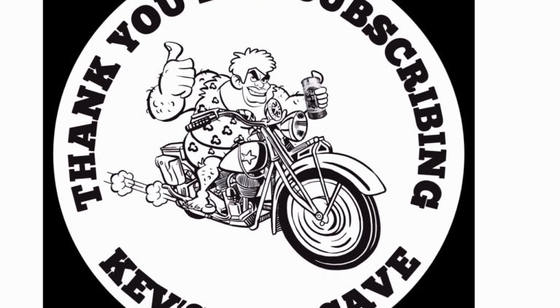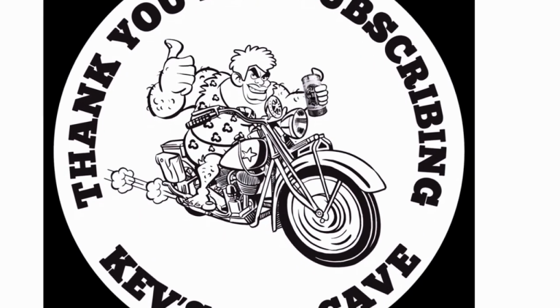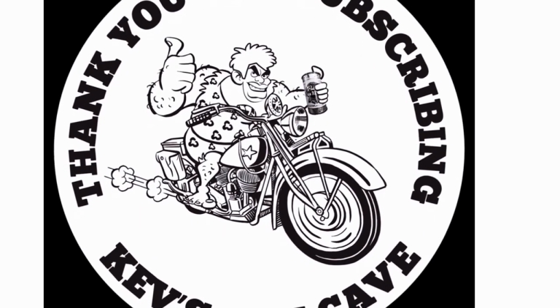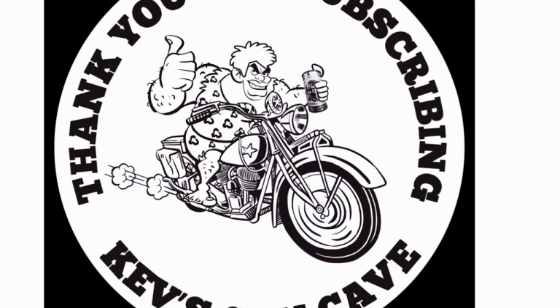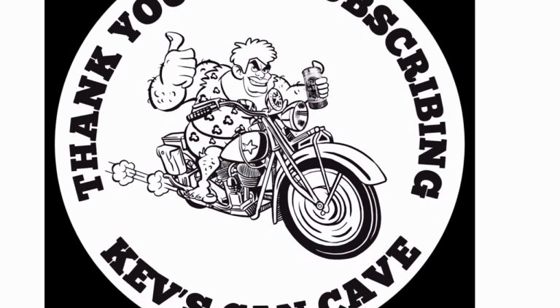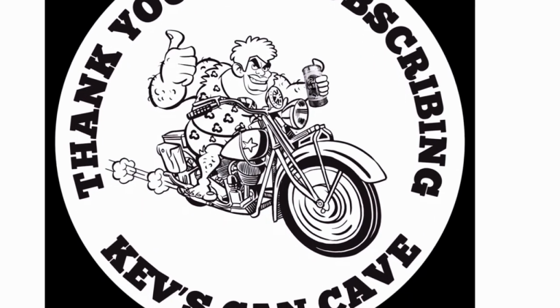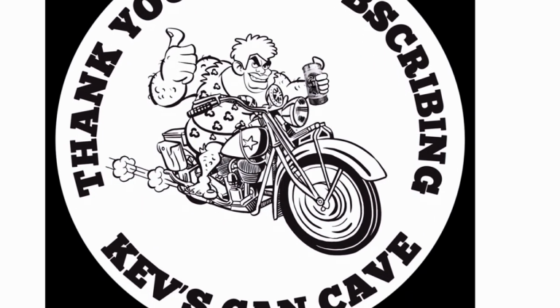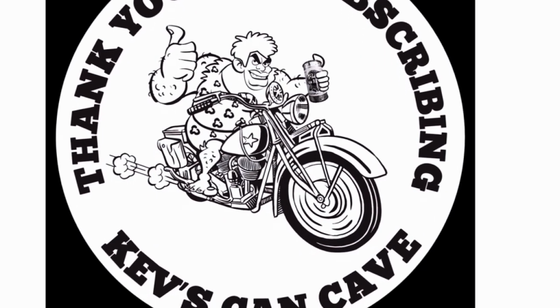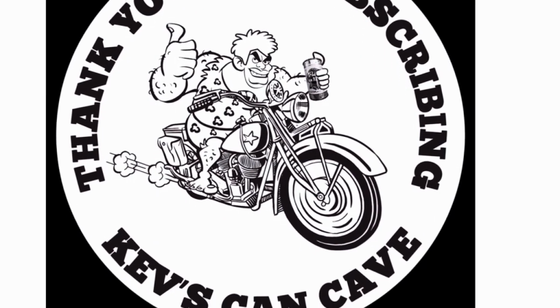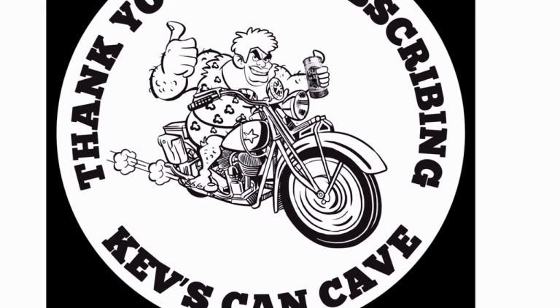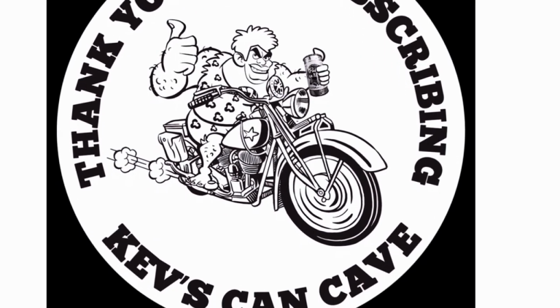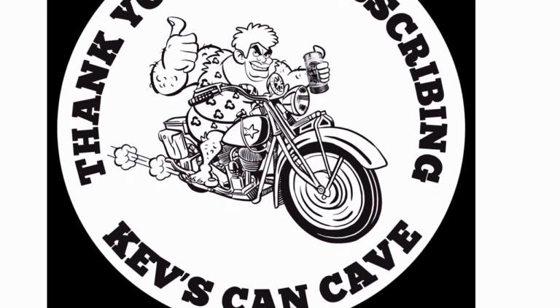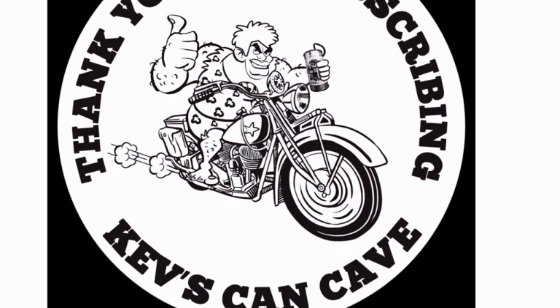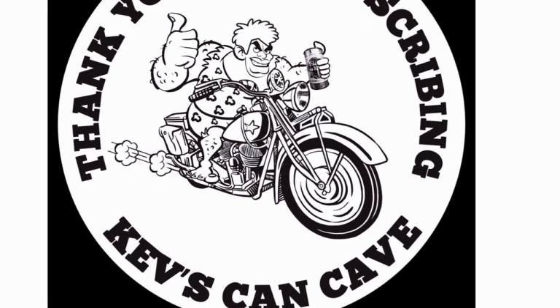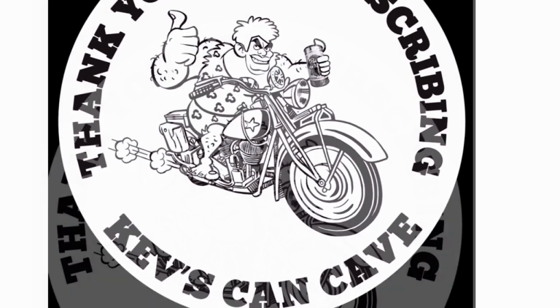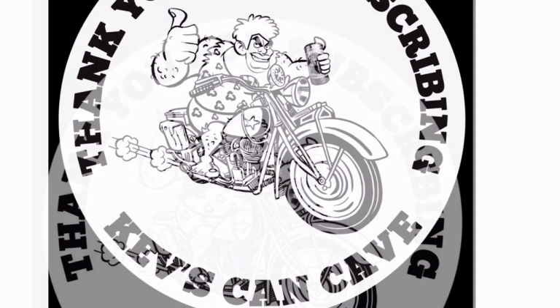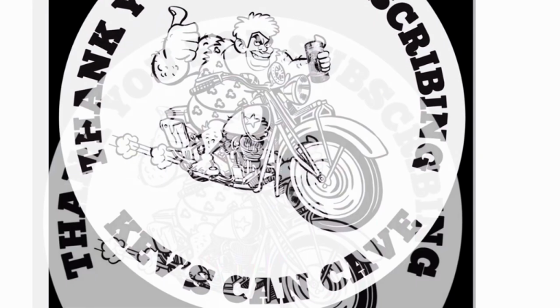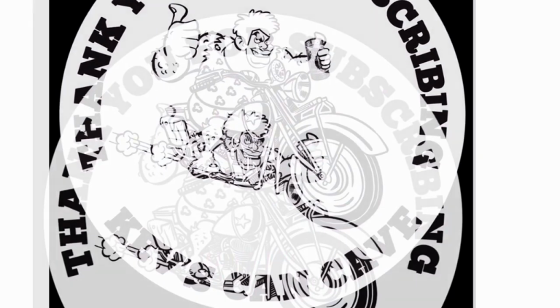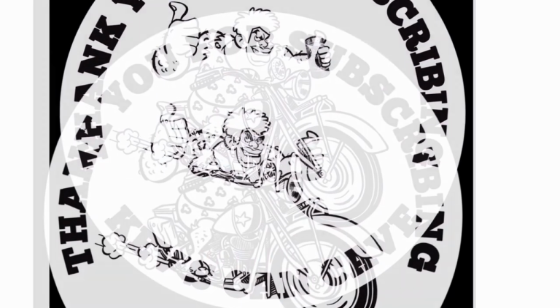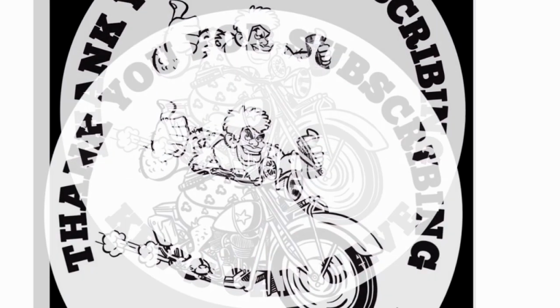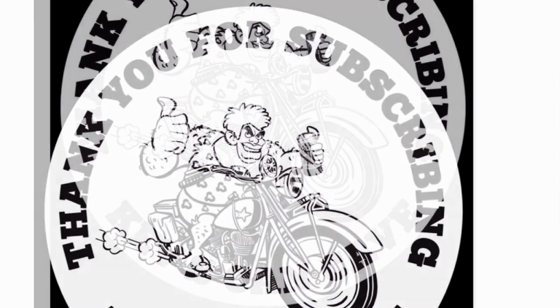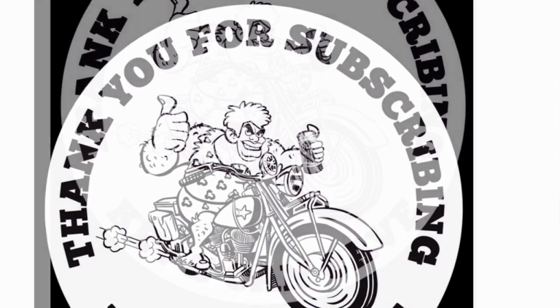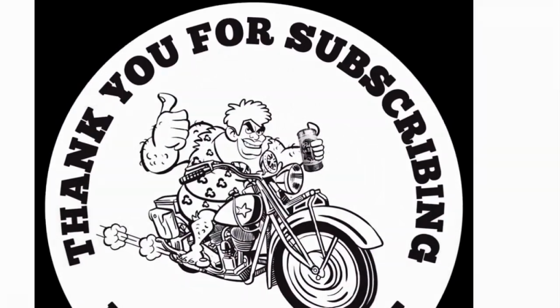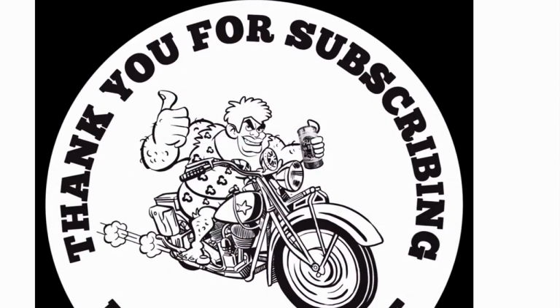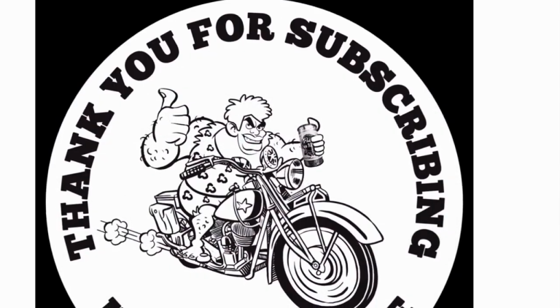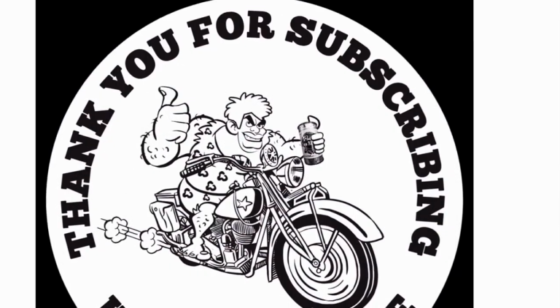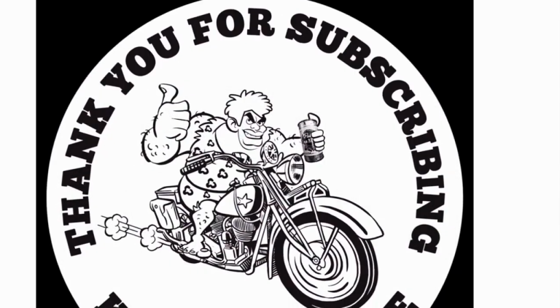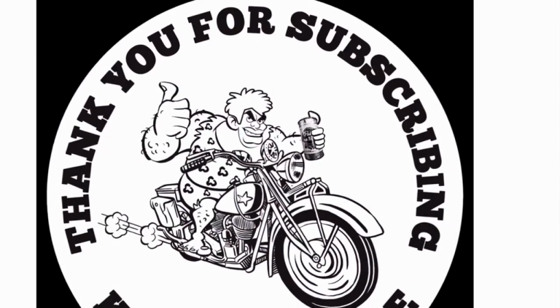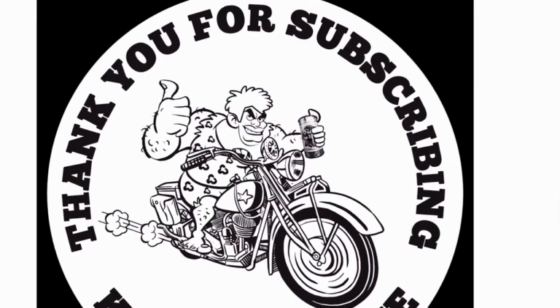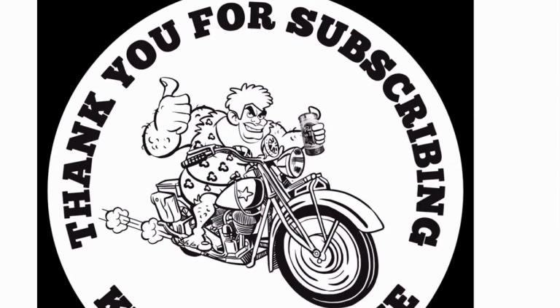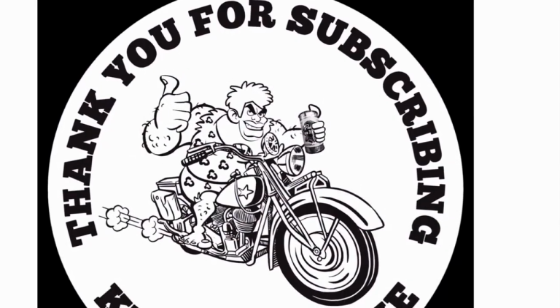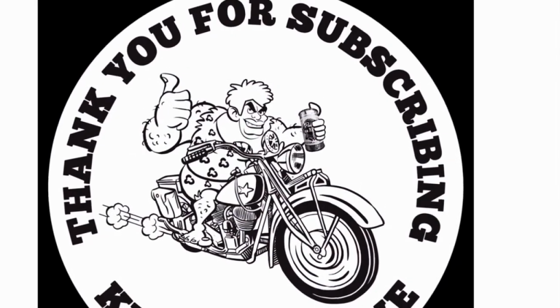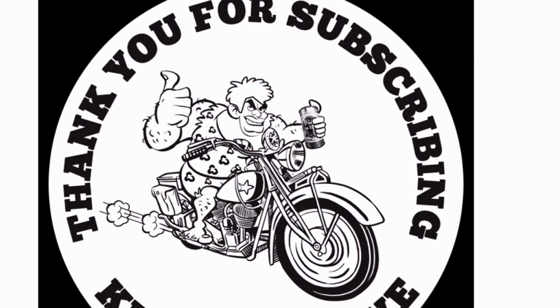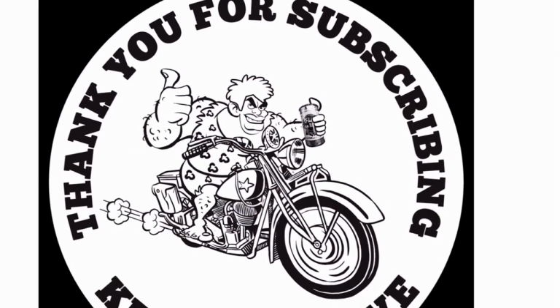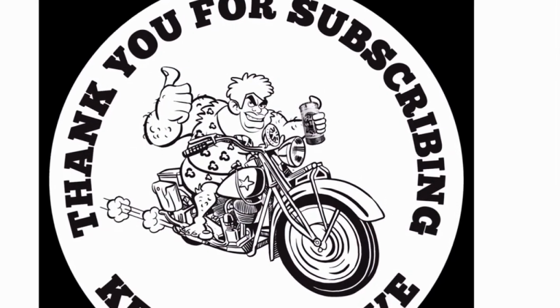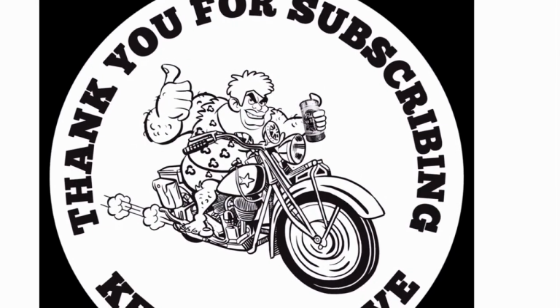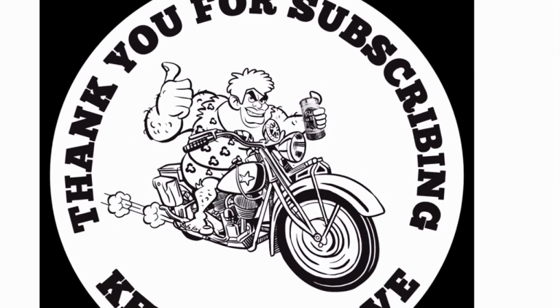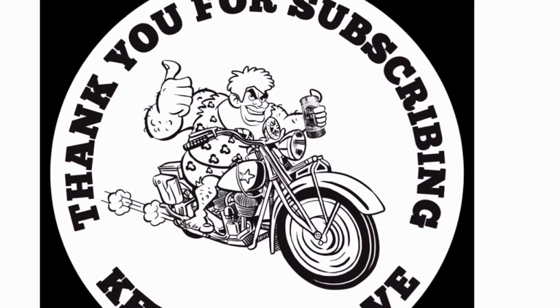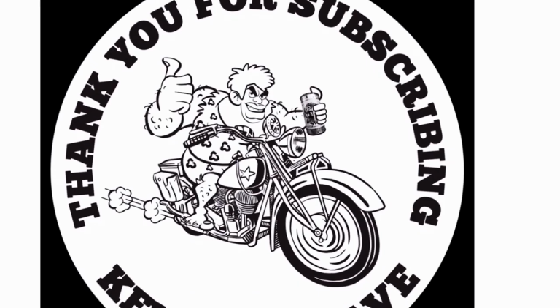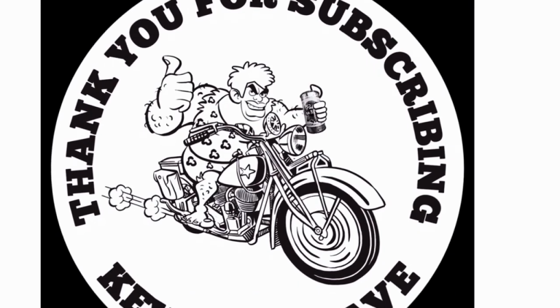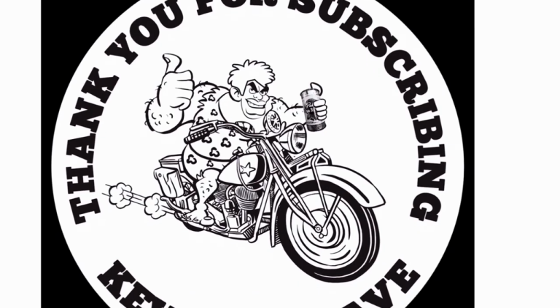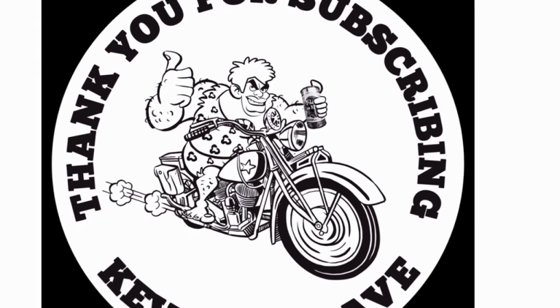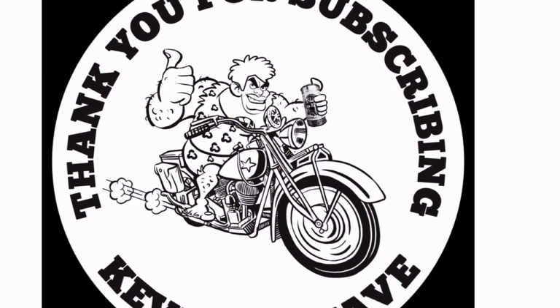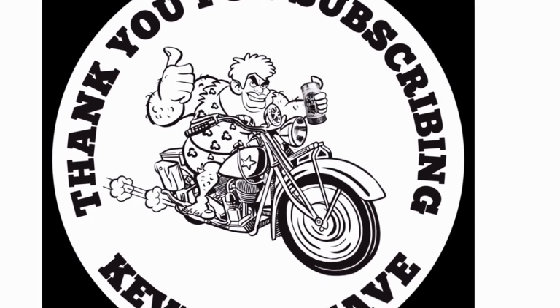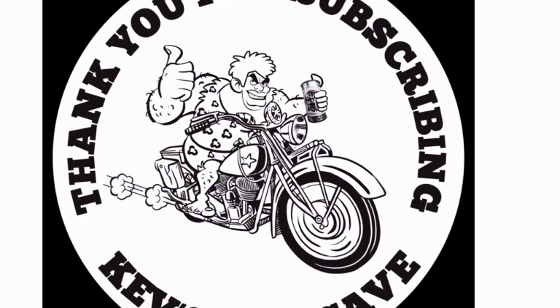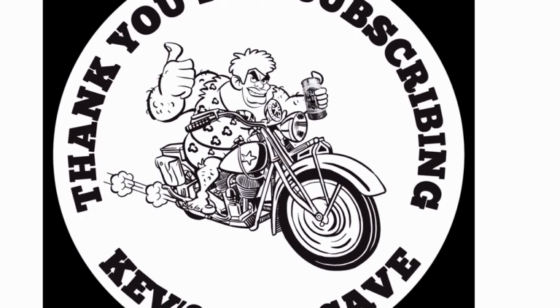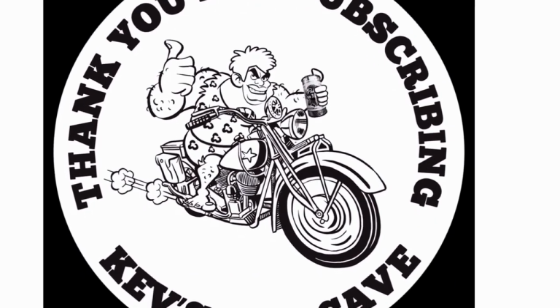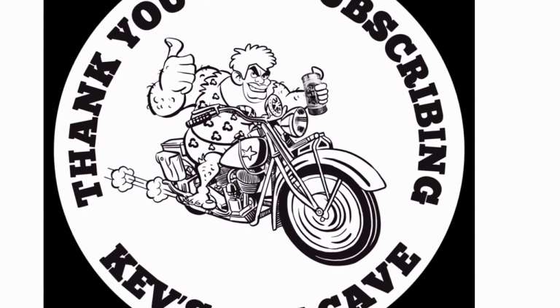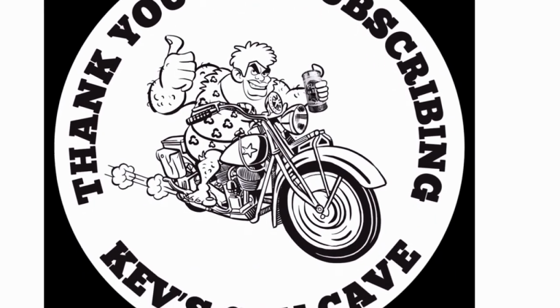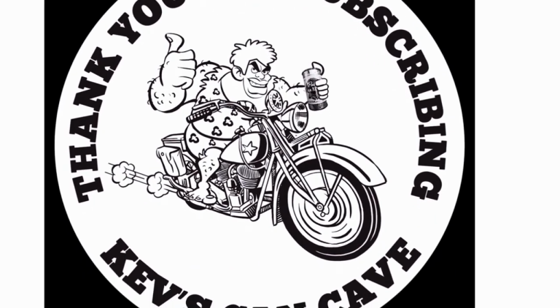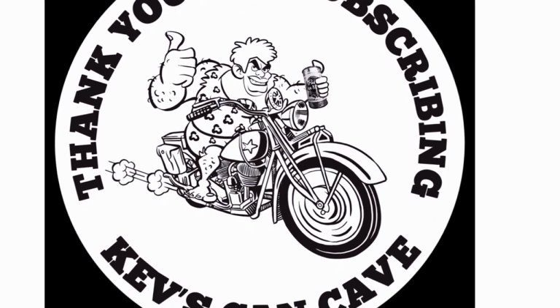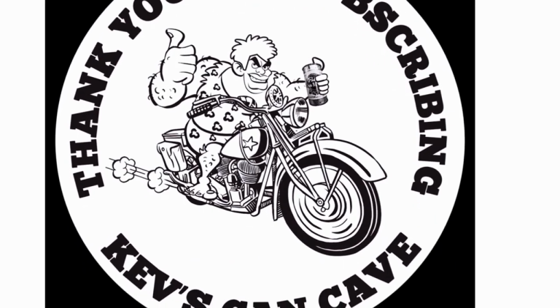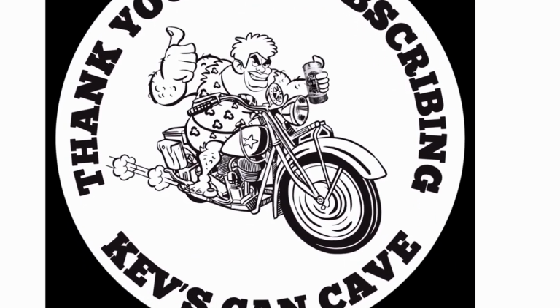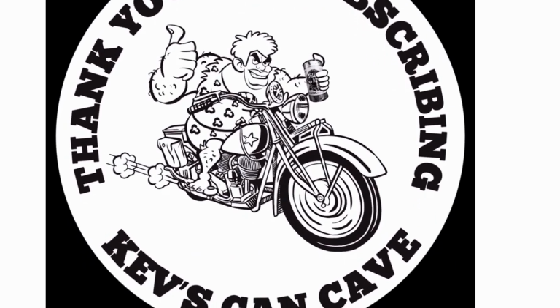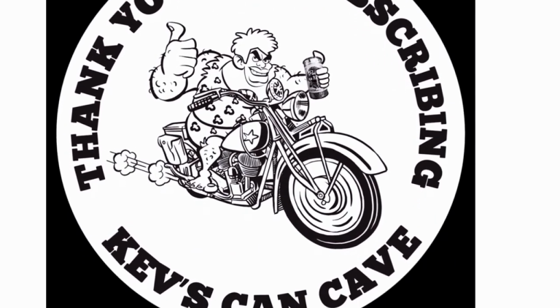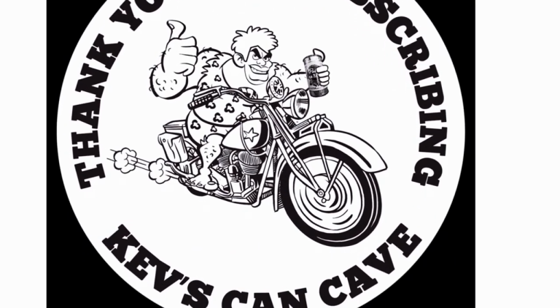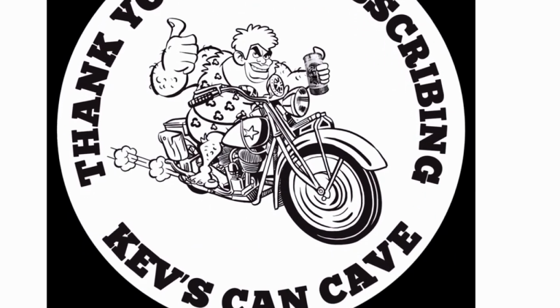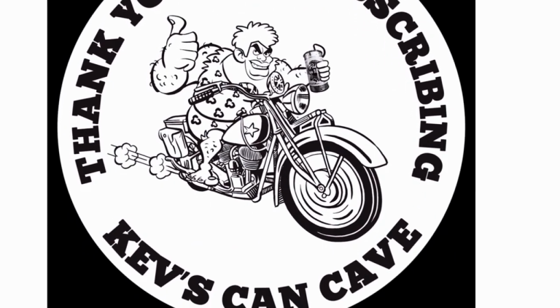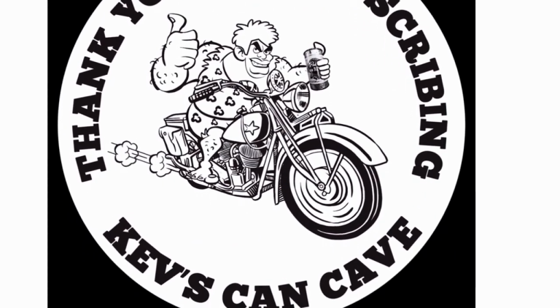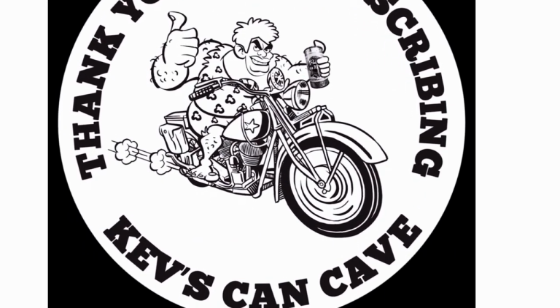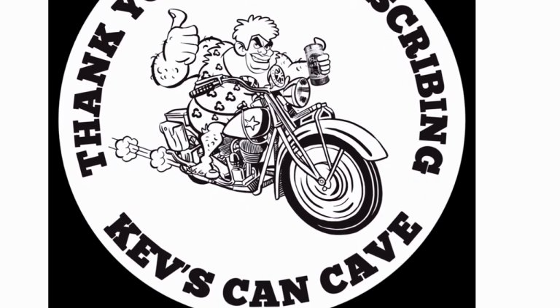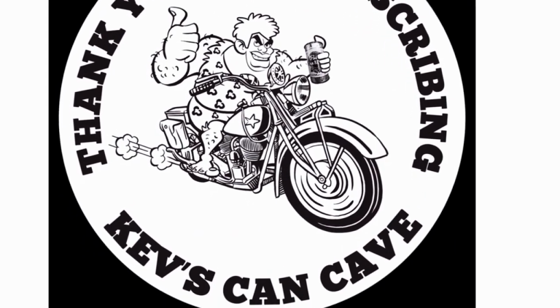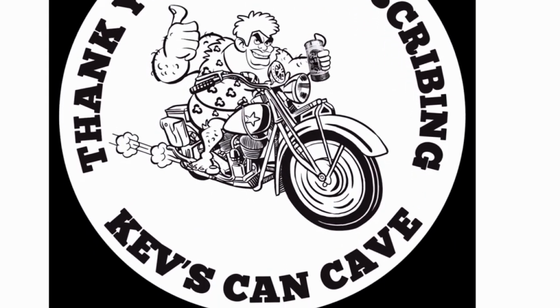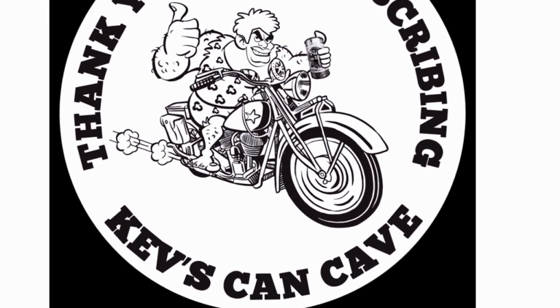Please like, subscribe, comment, and as usual, folks, thank you very much. I look forward to episode number four. Thank you.